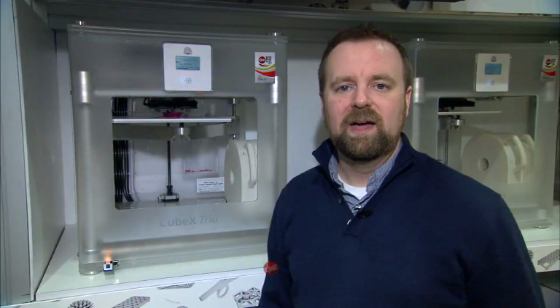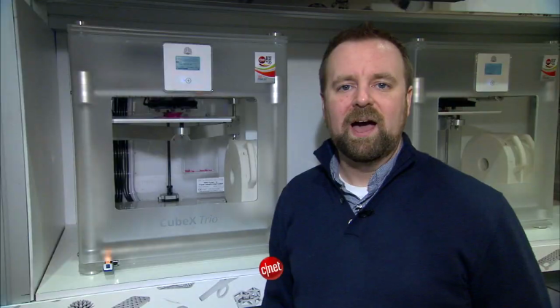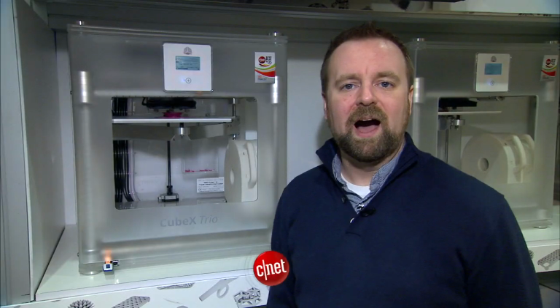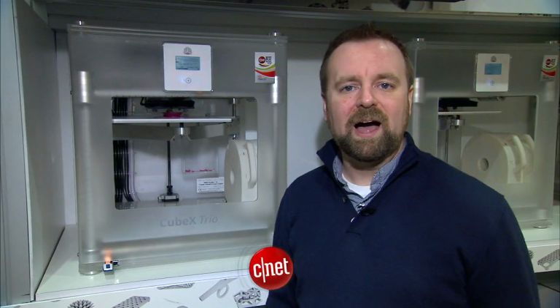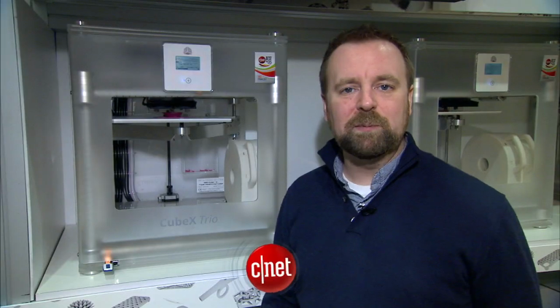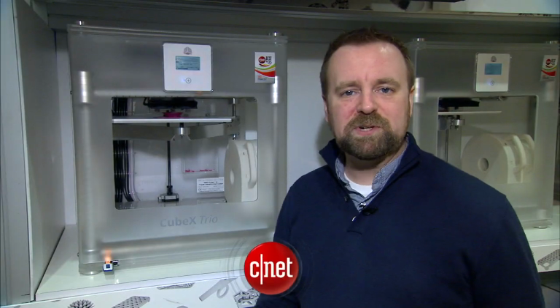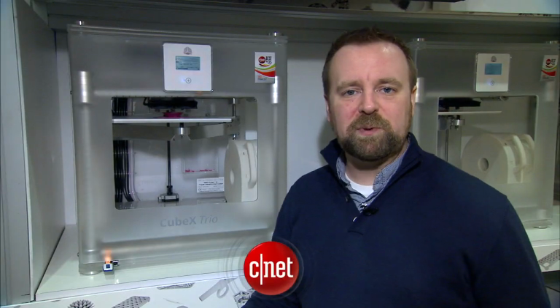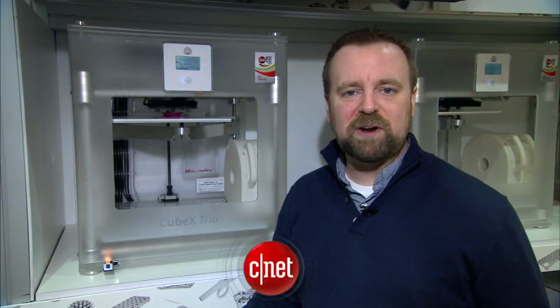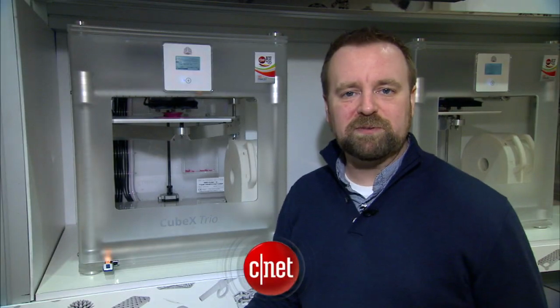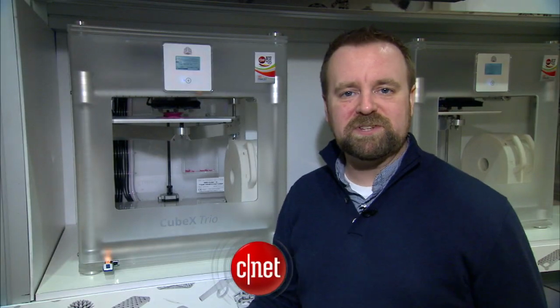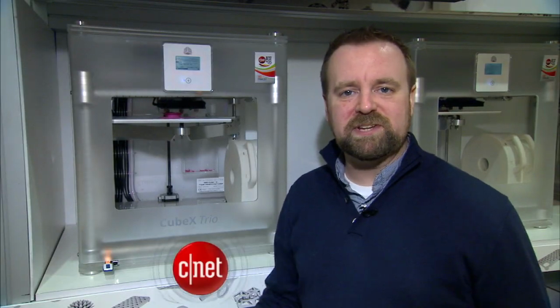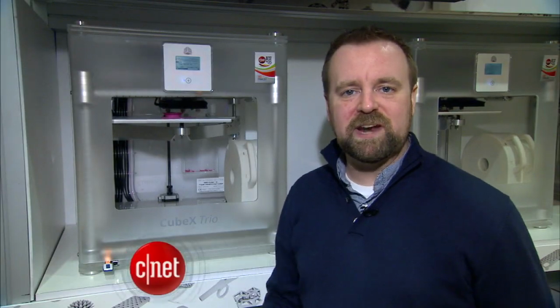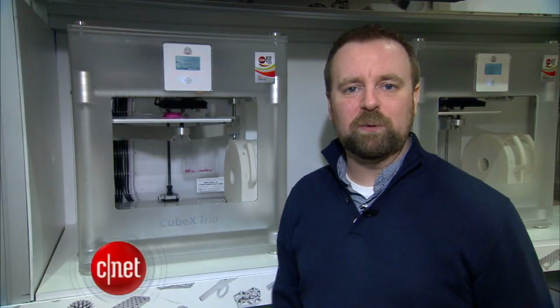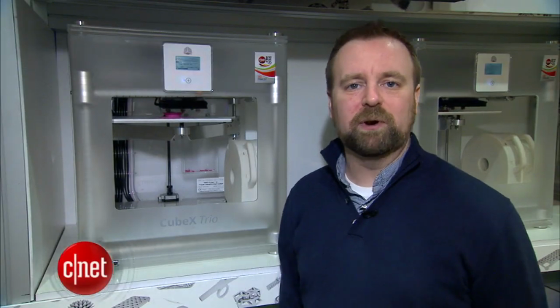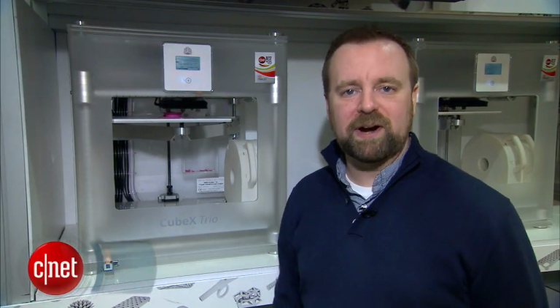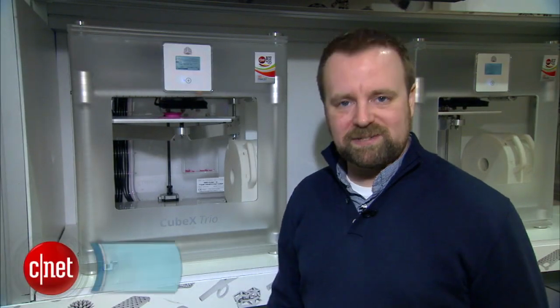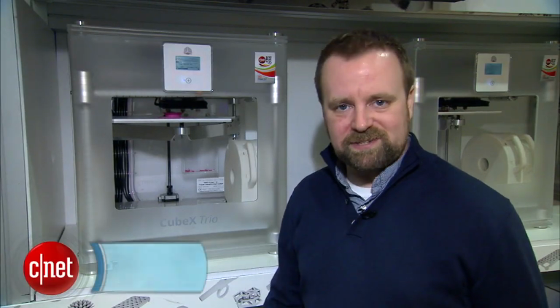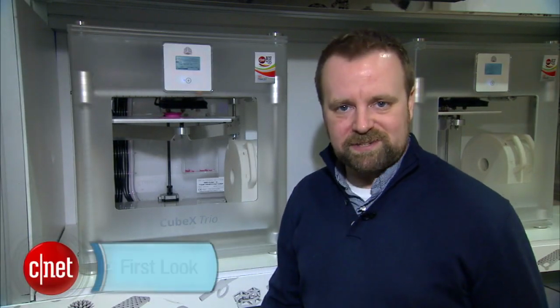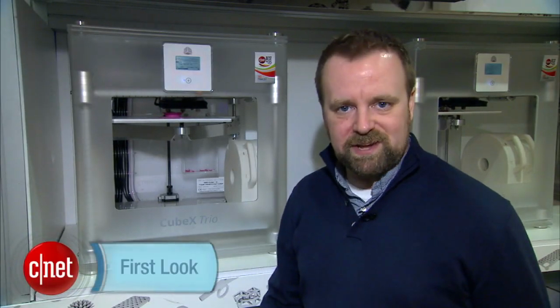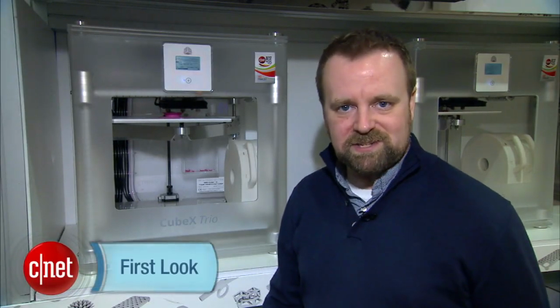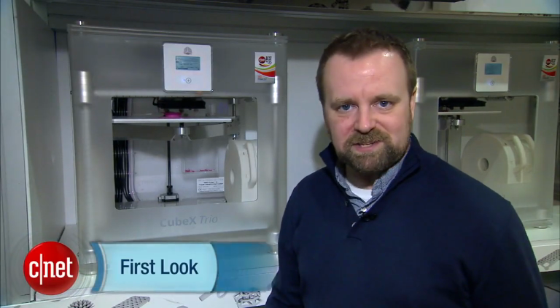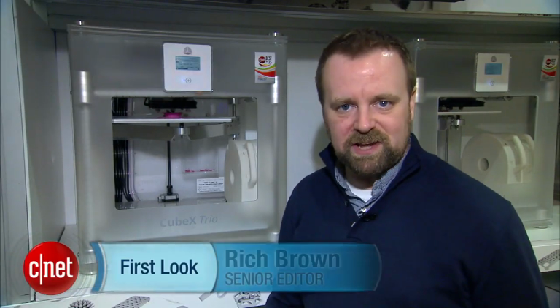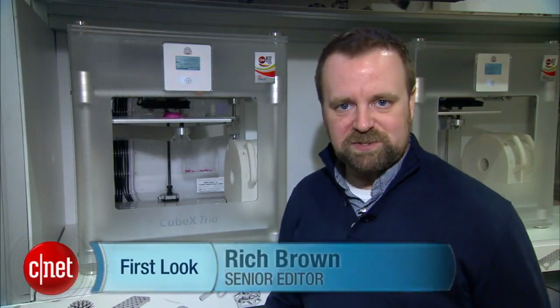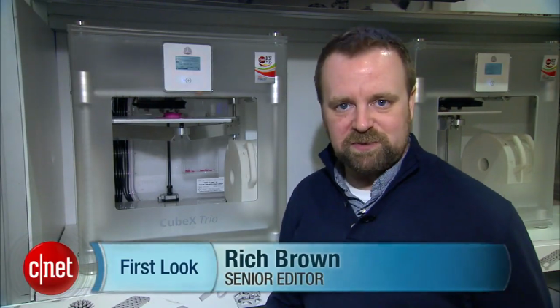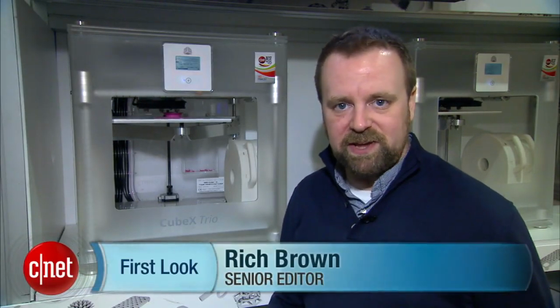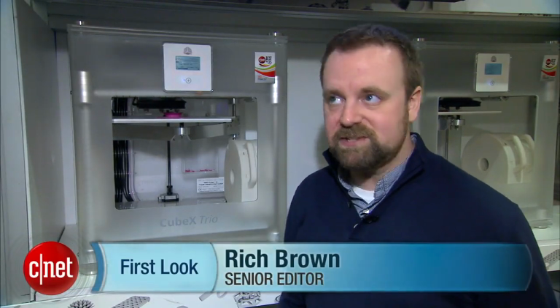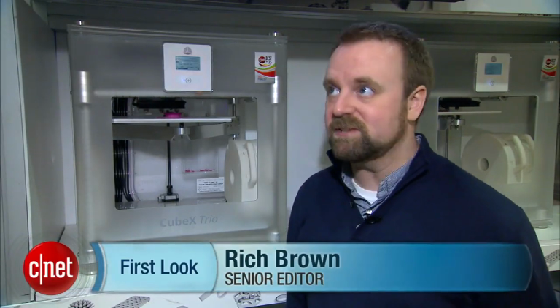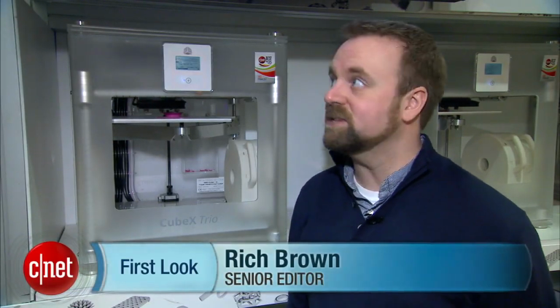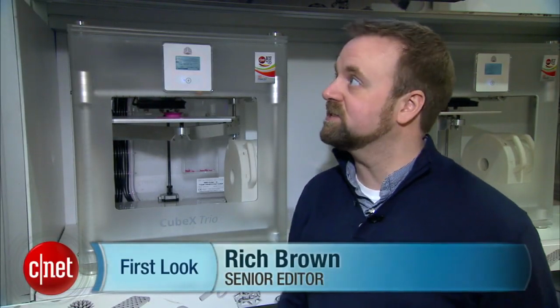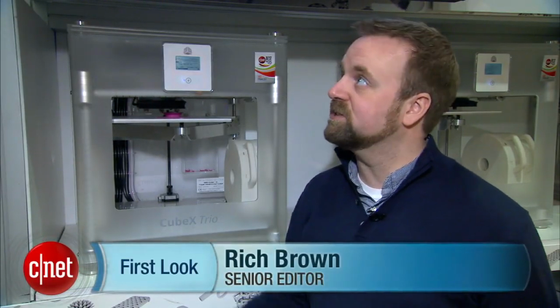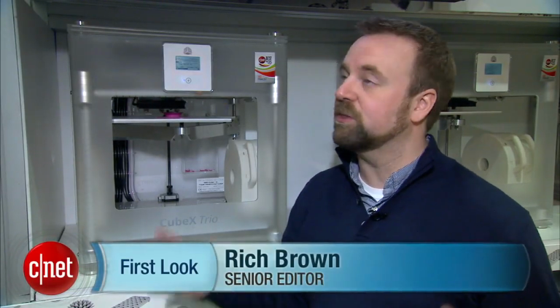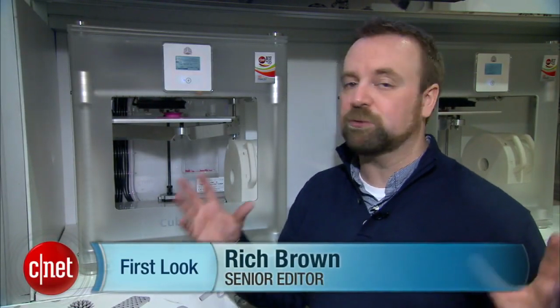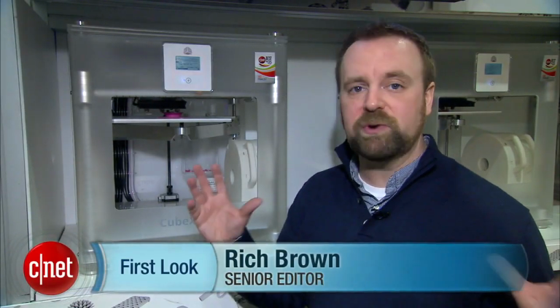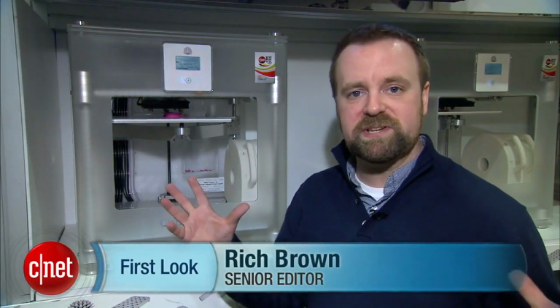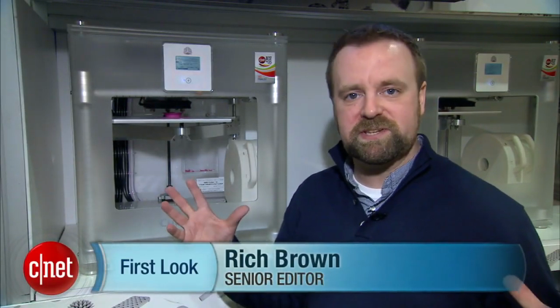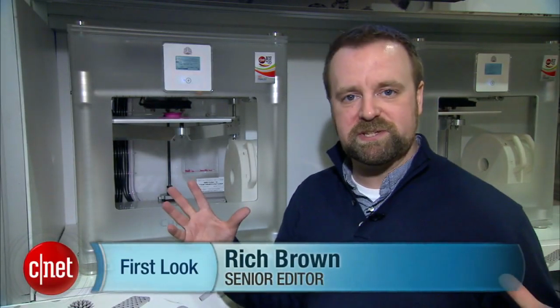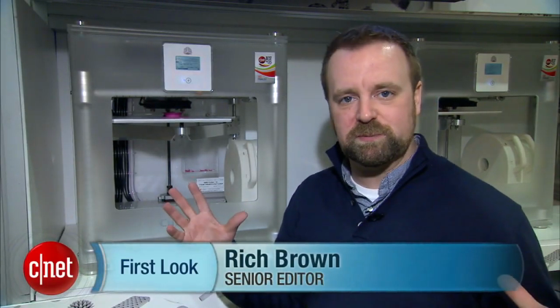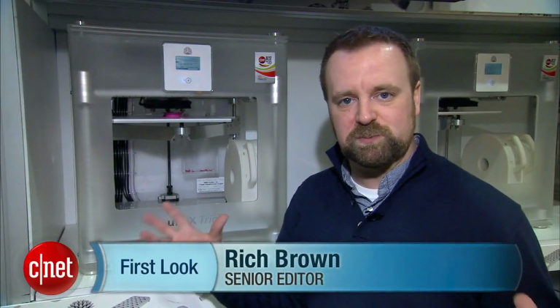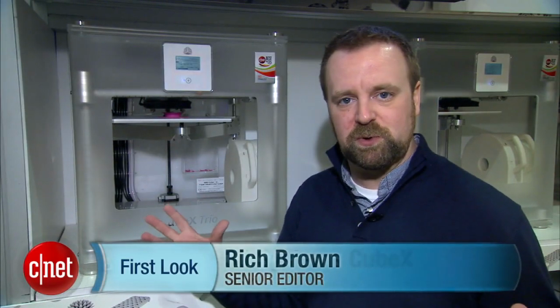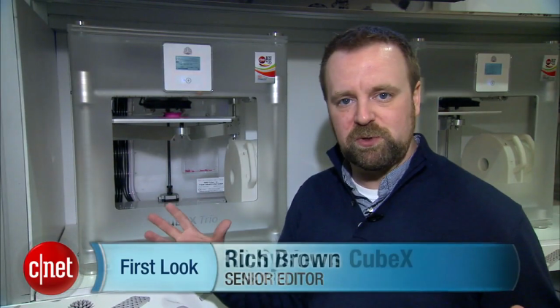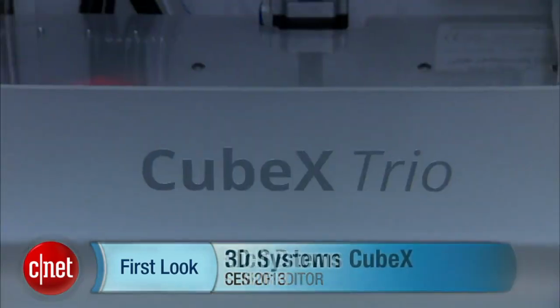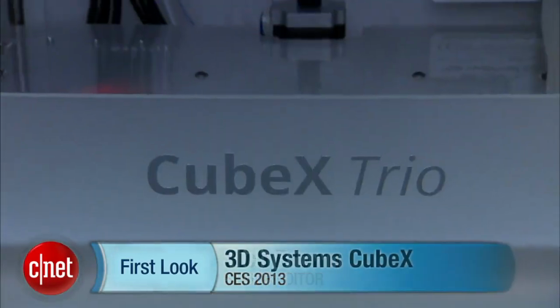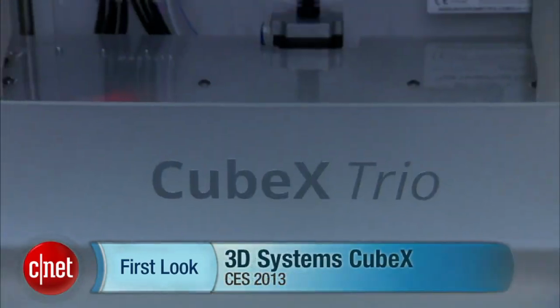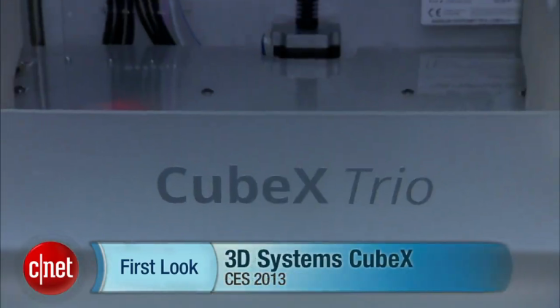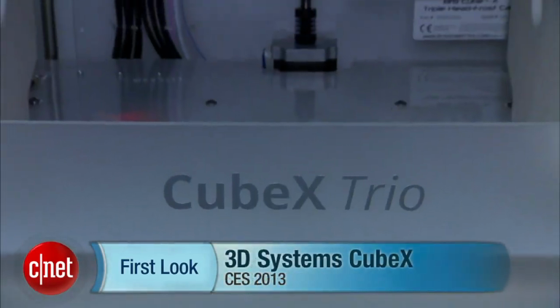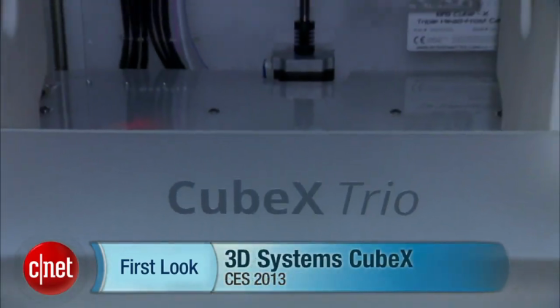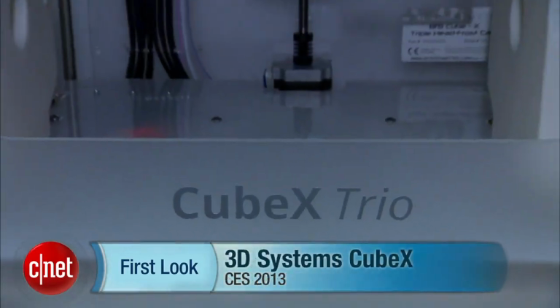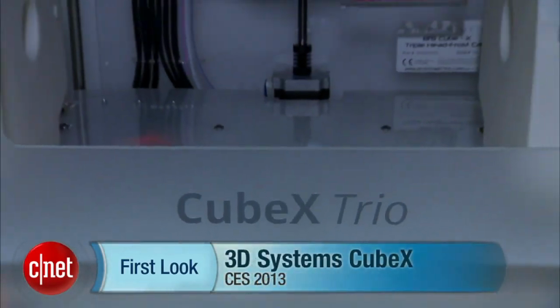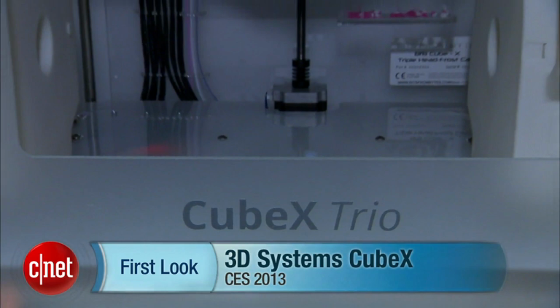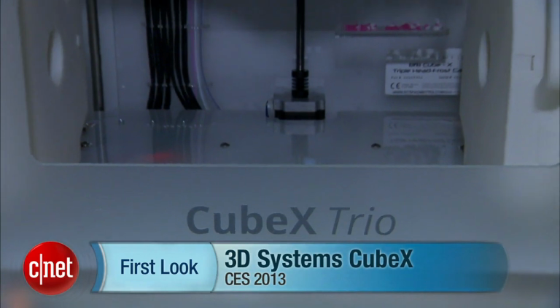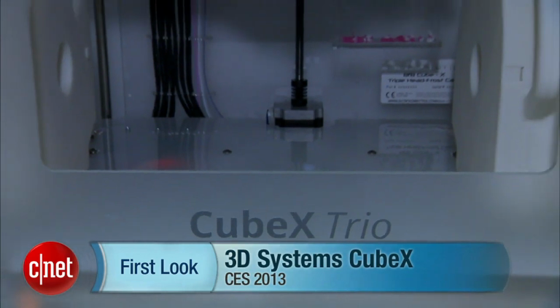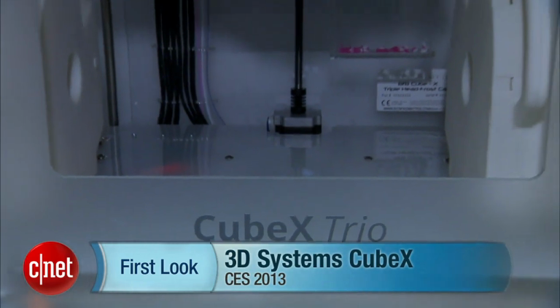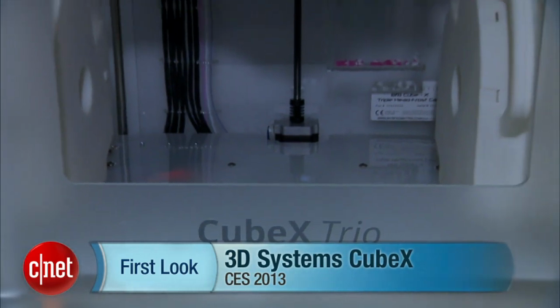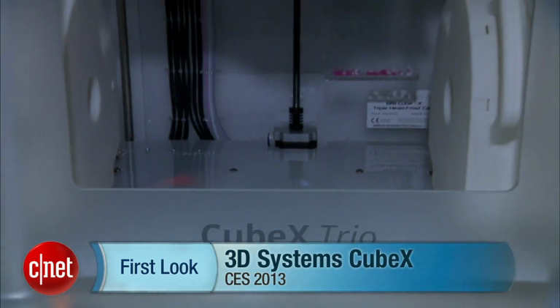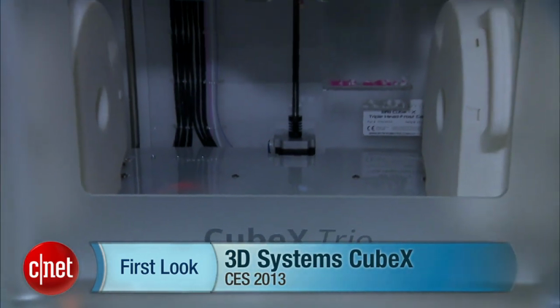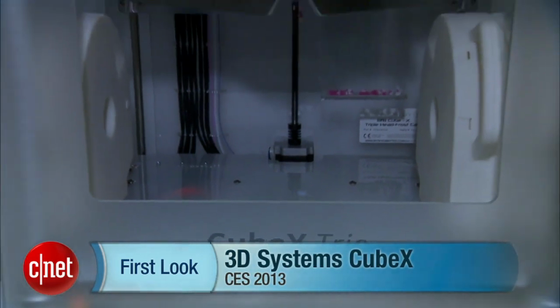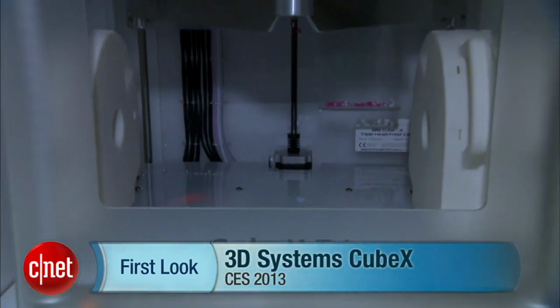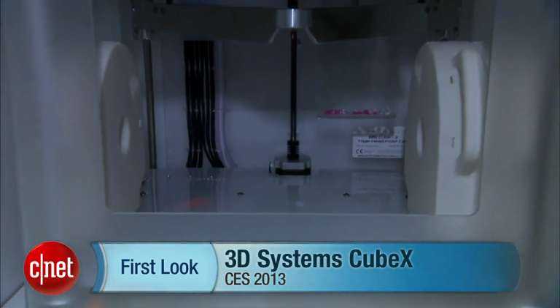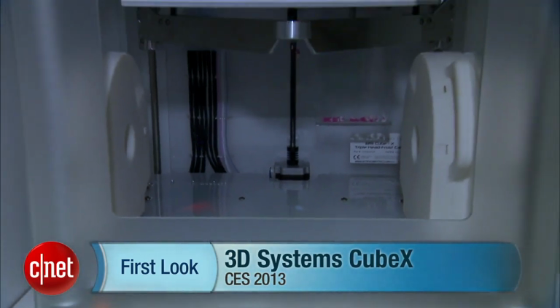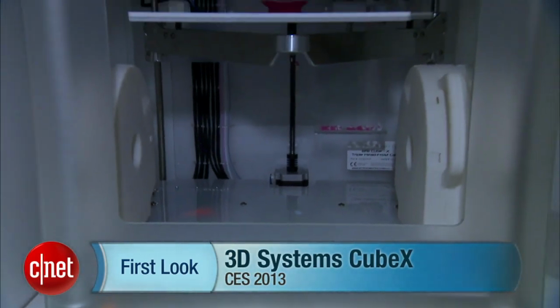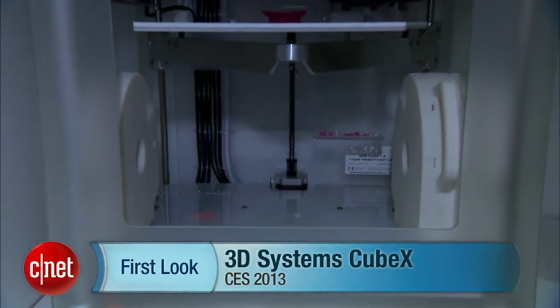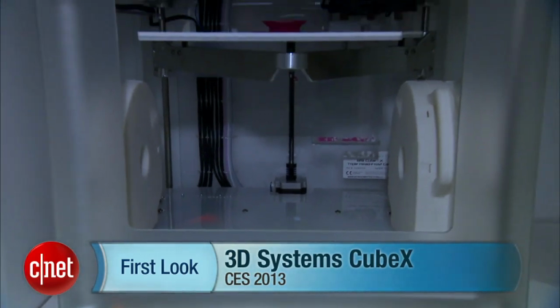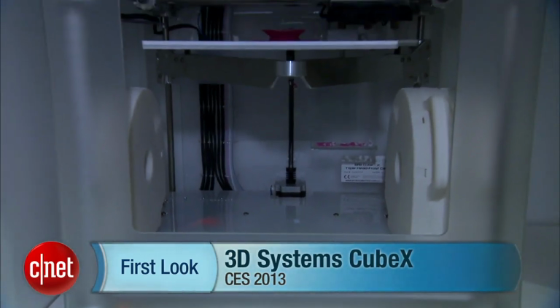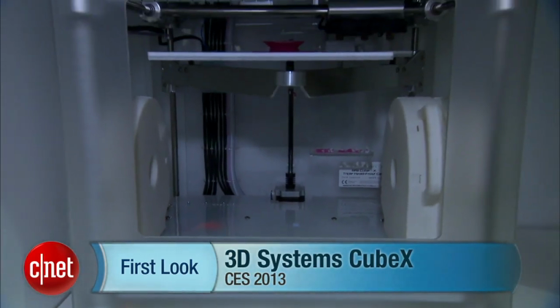Hi, I'm Rich Brown from CNET. We're here at CES in Las Vegas at the 3D Systems booth, and we're here to take a look at the Cube X 3D printer.